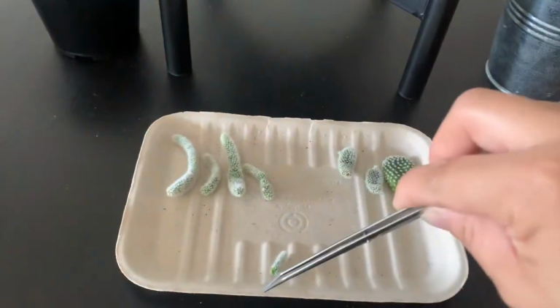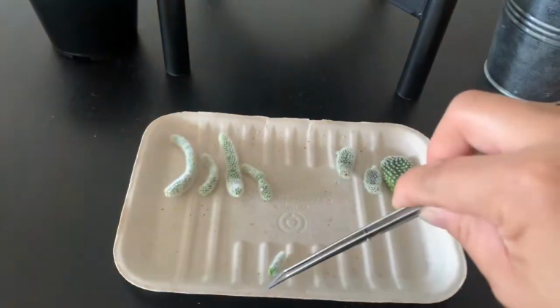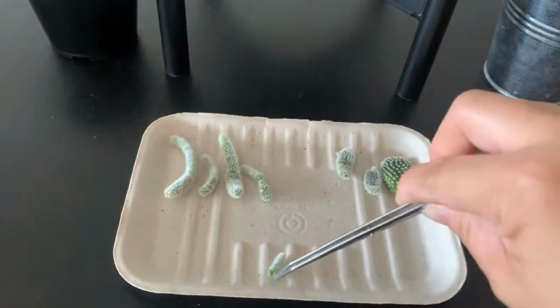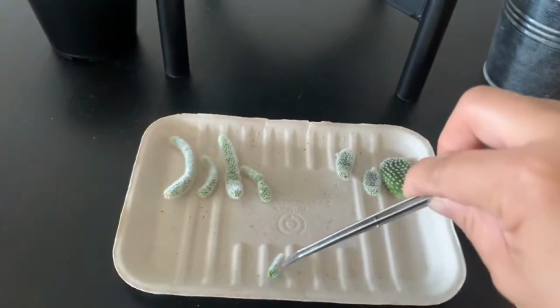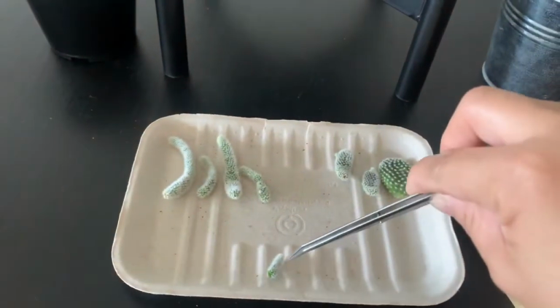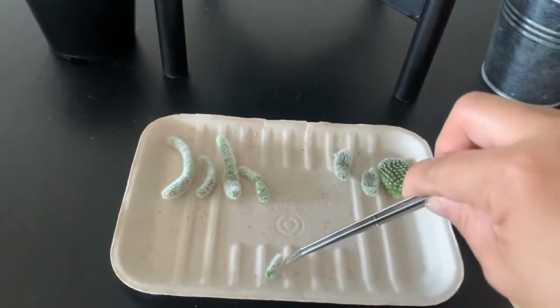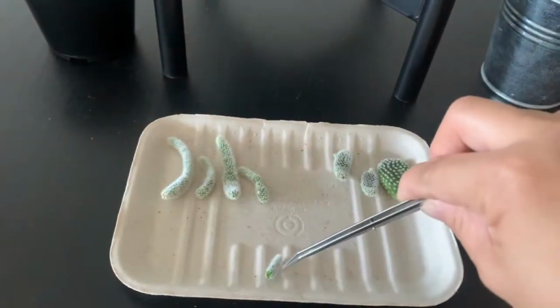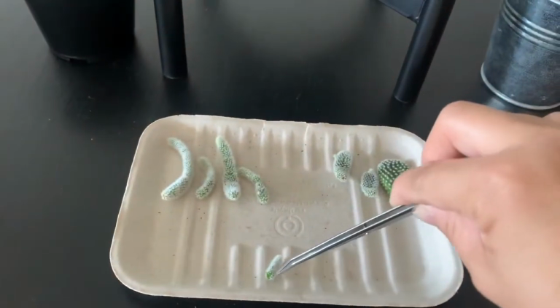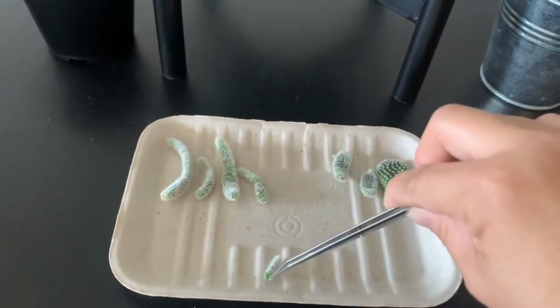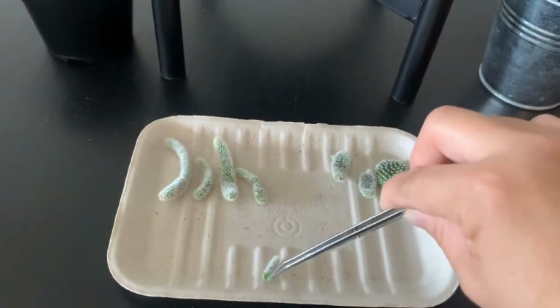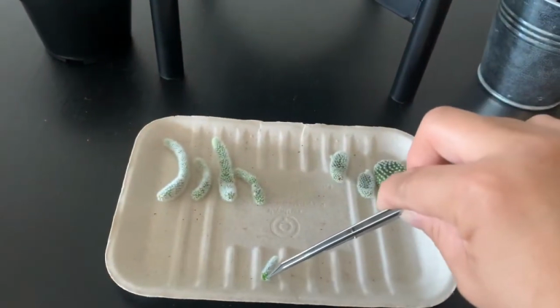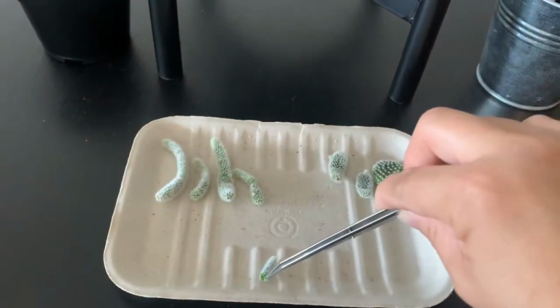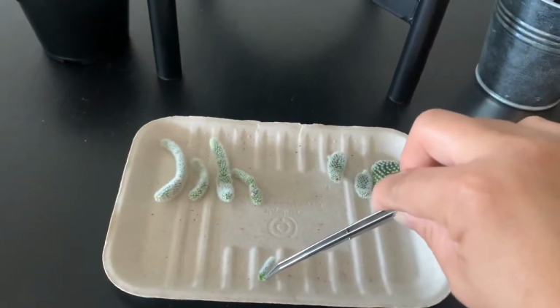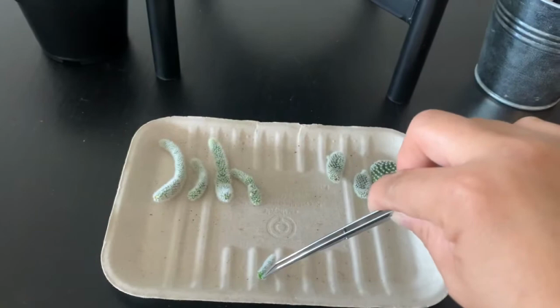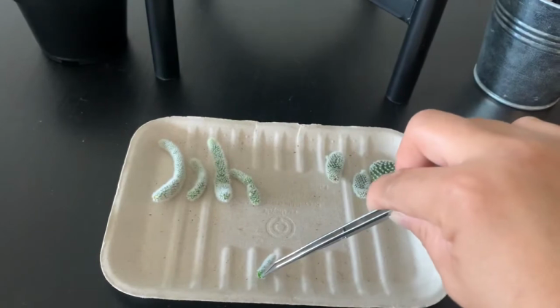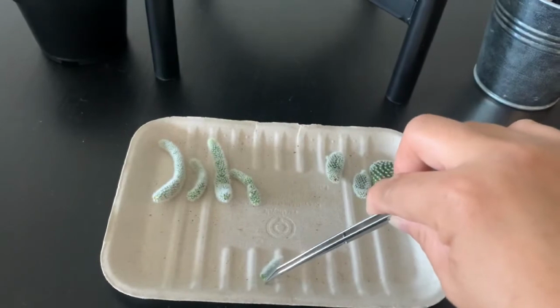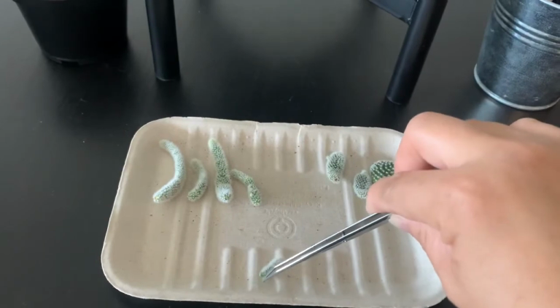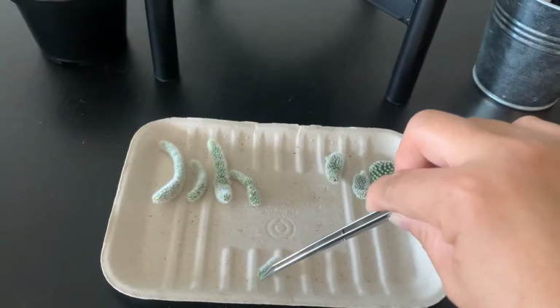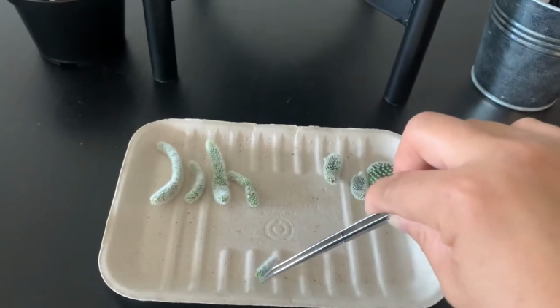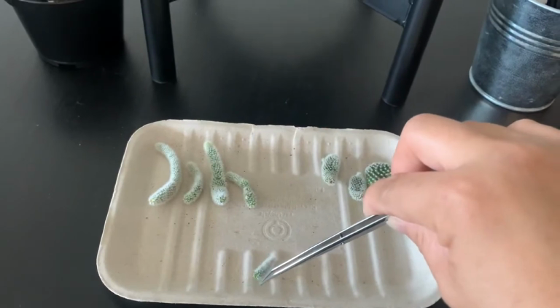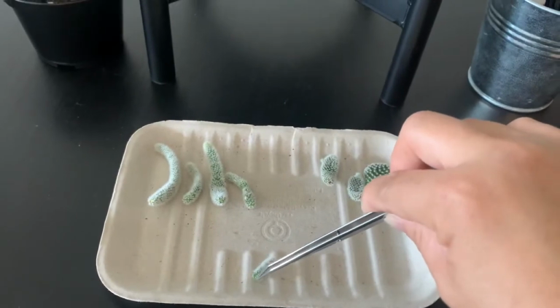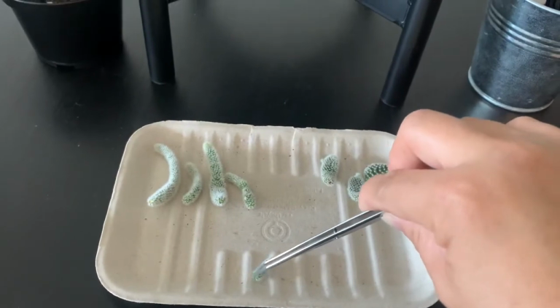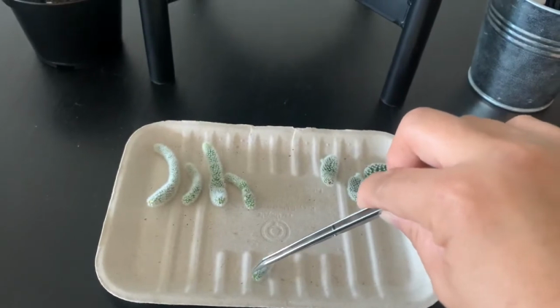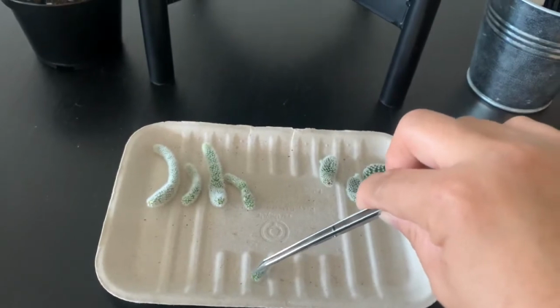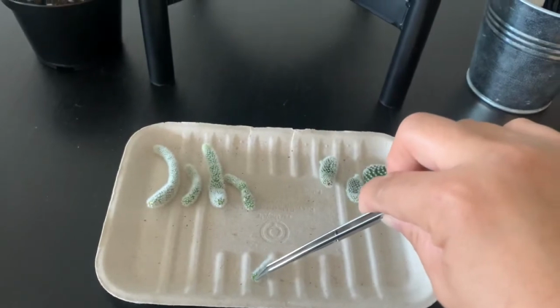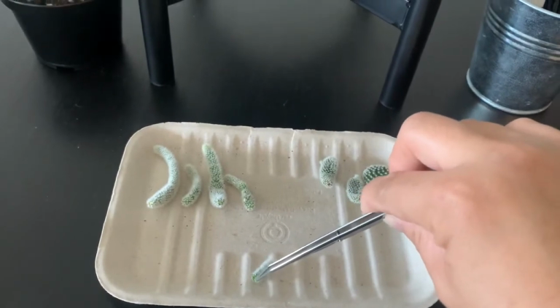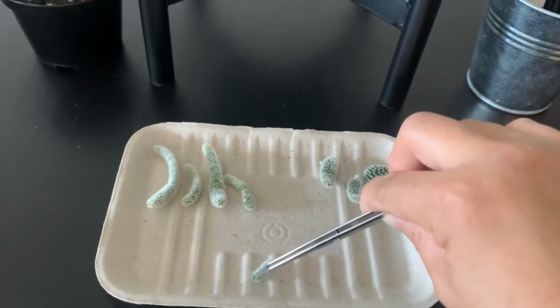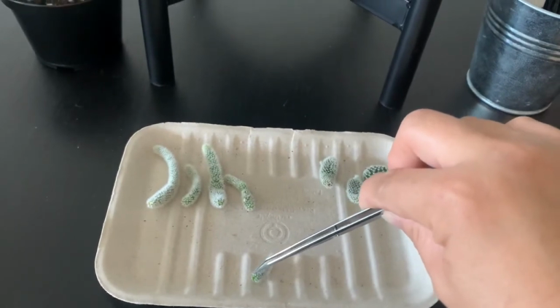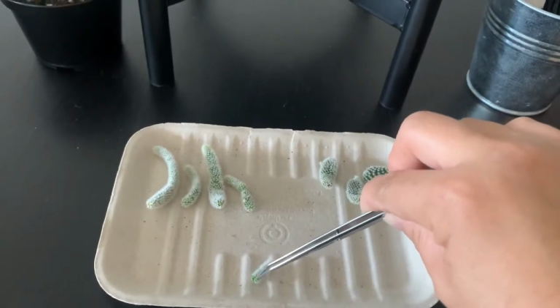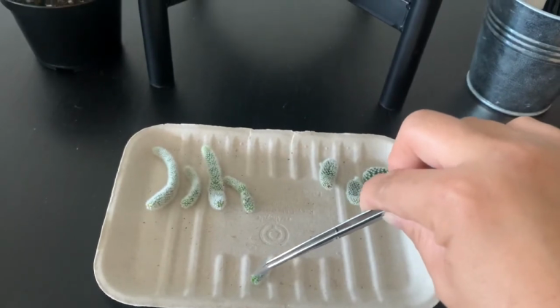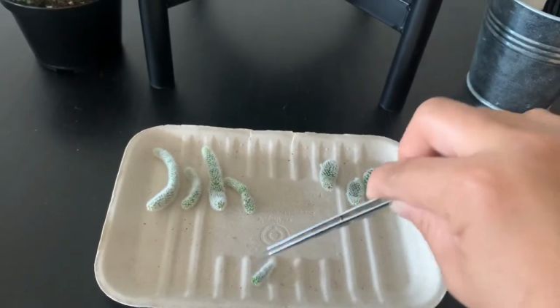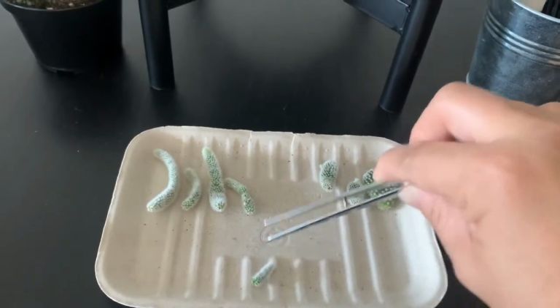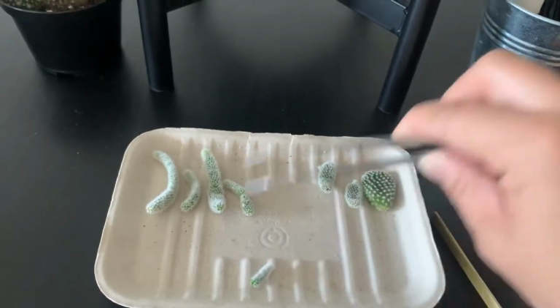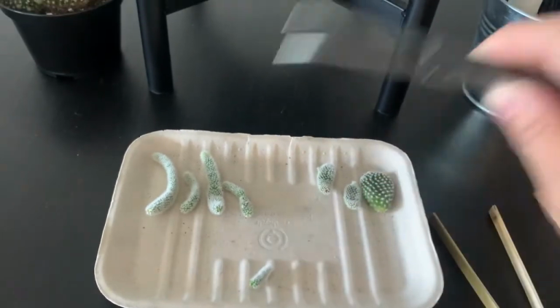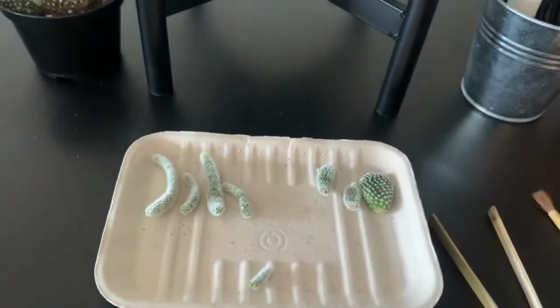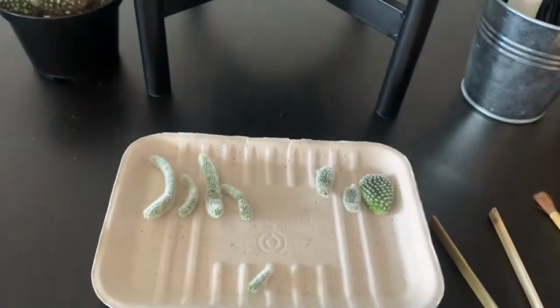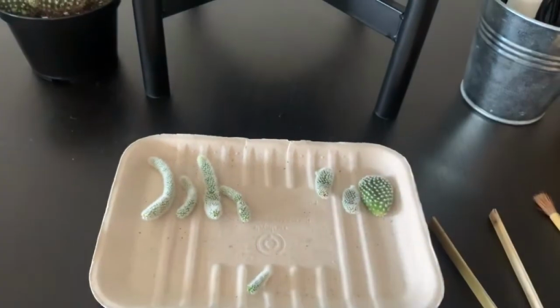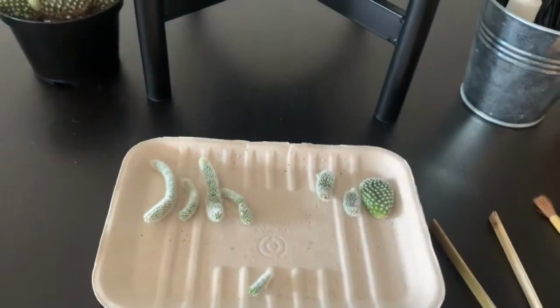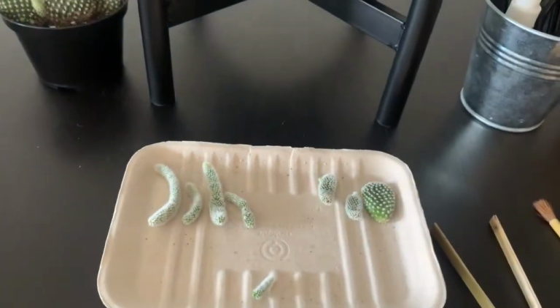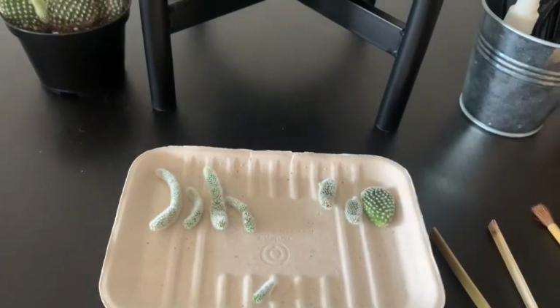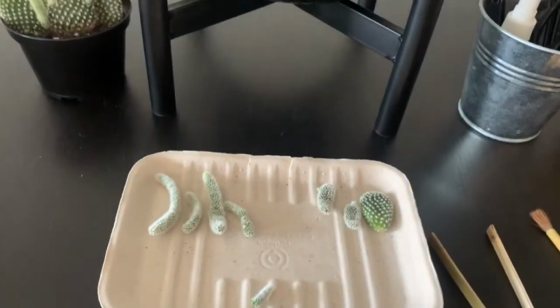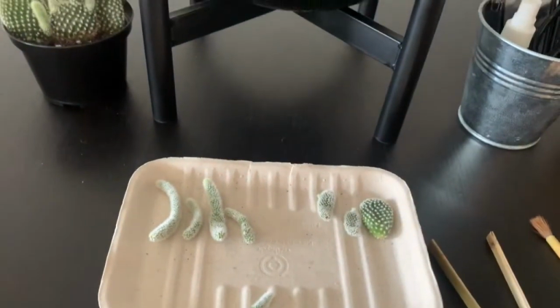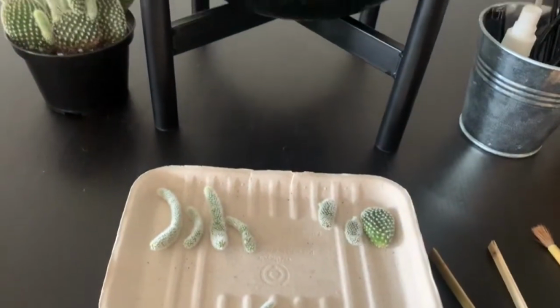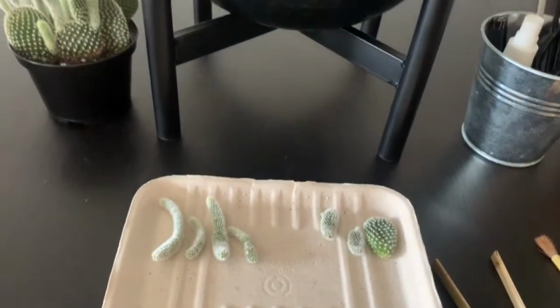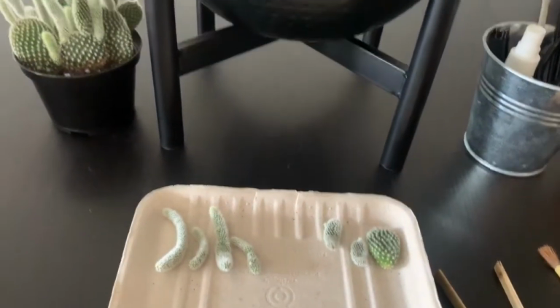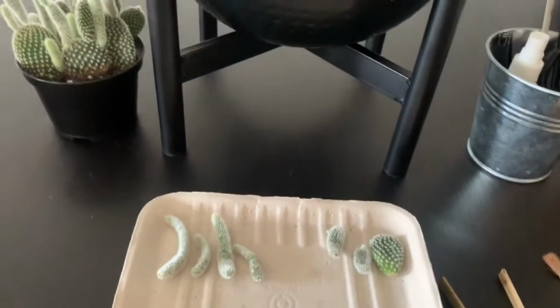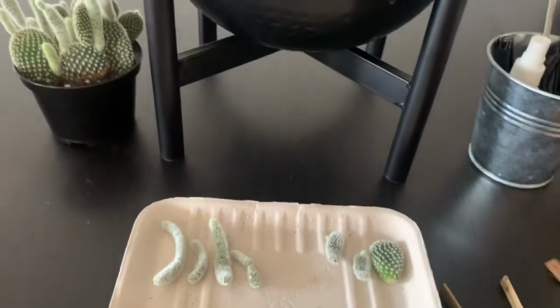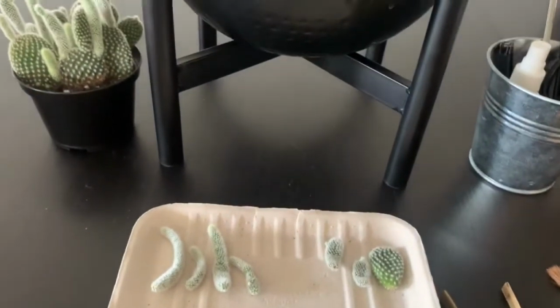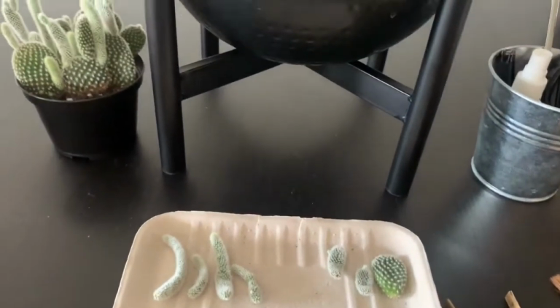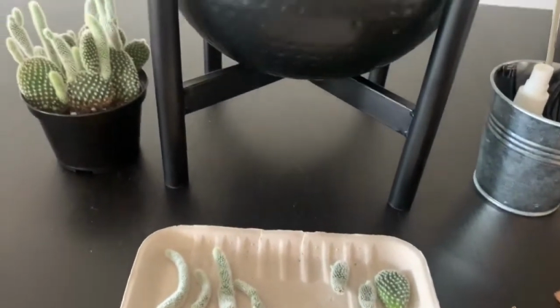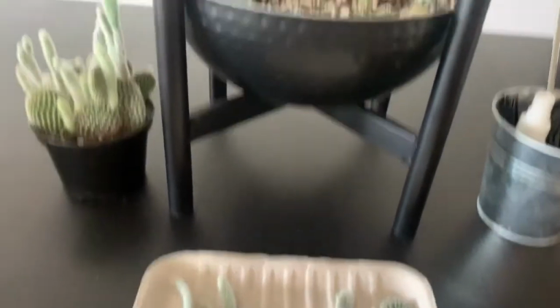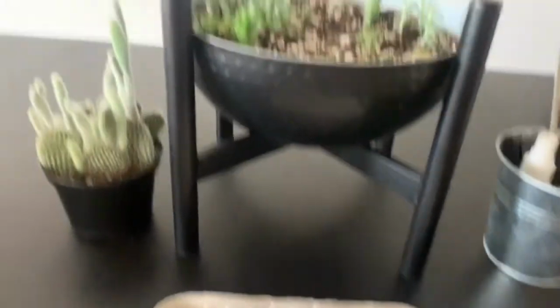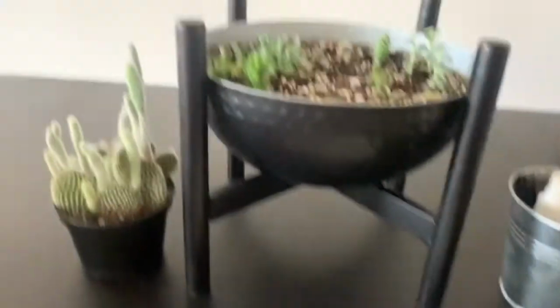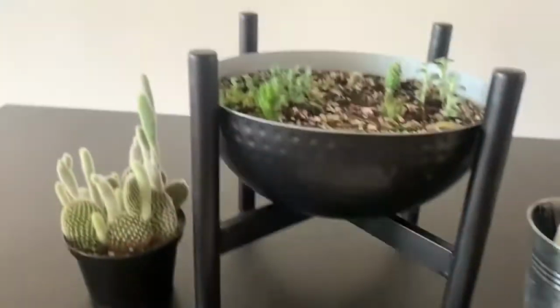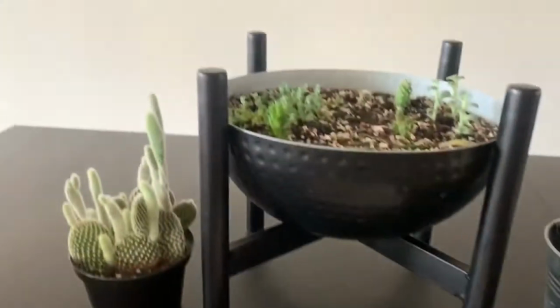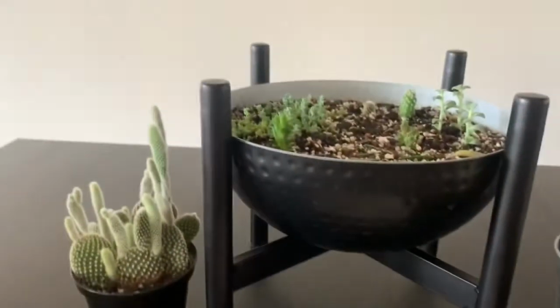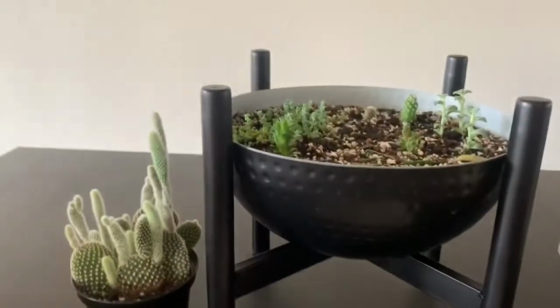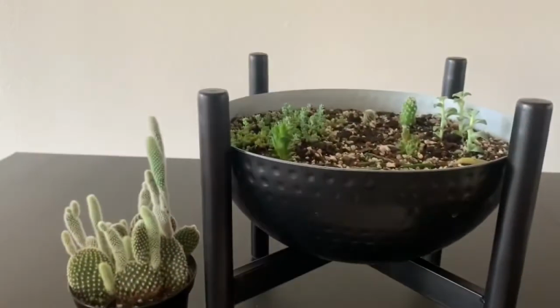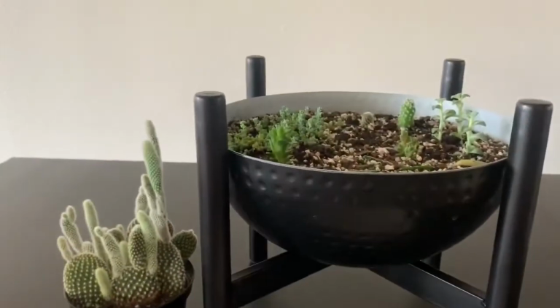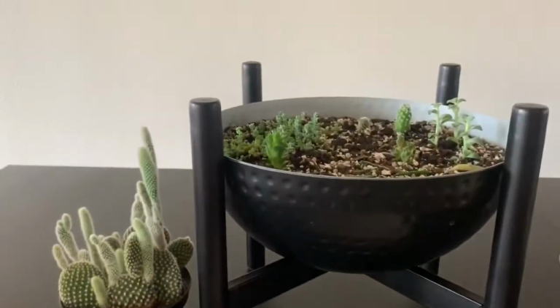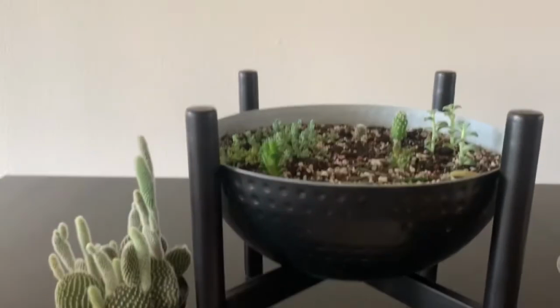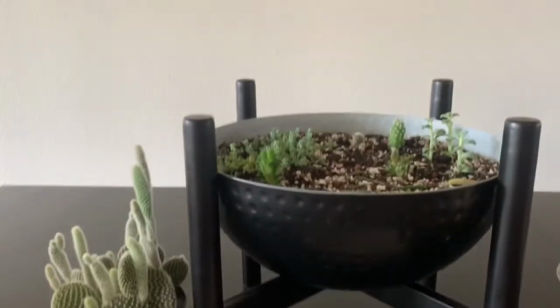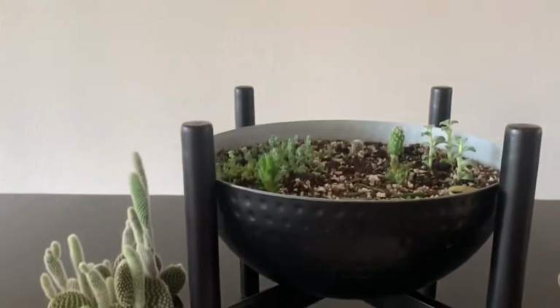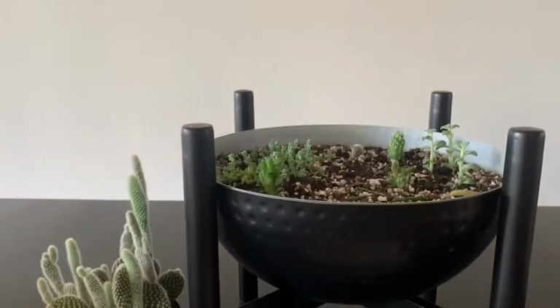So you just need to let these parts dry, and then plant them in the soil.